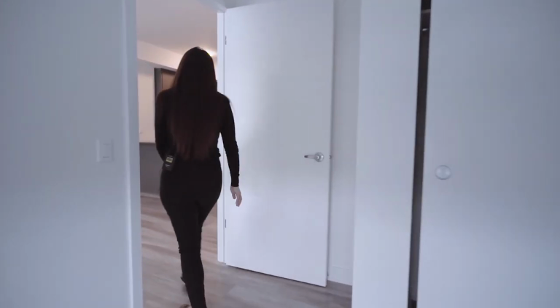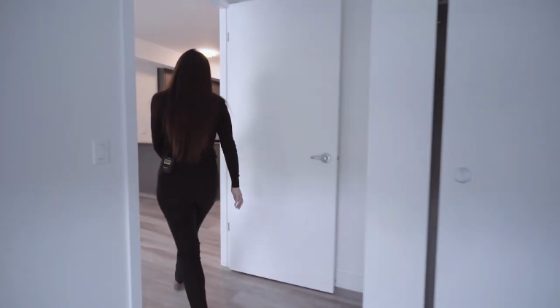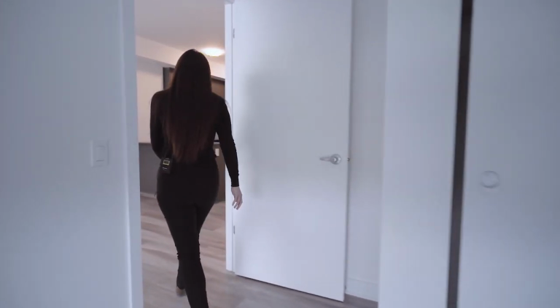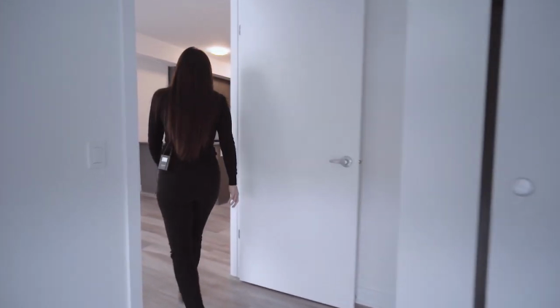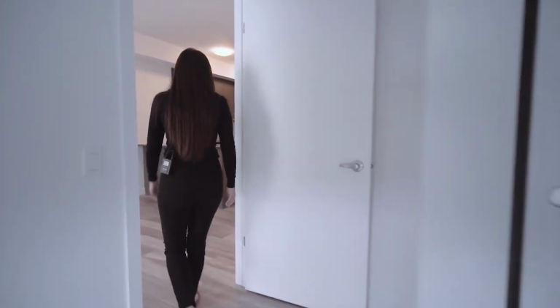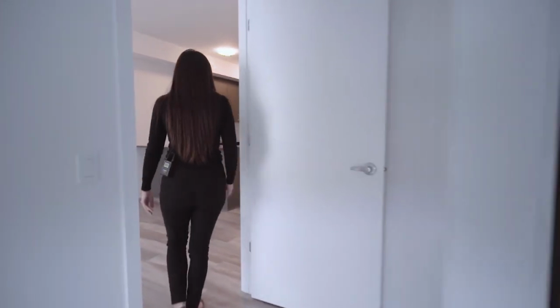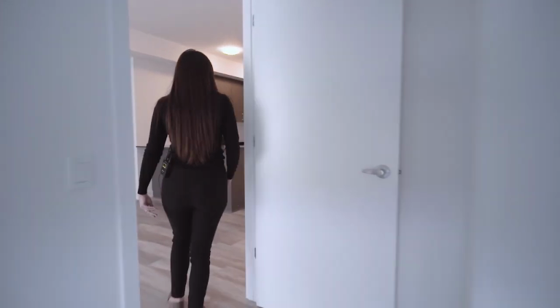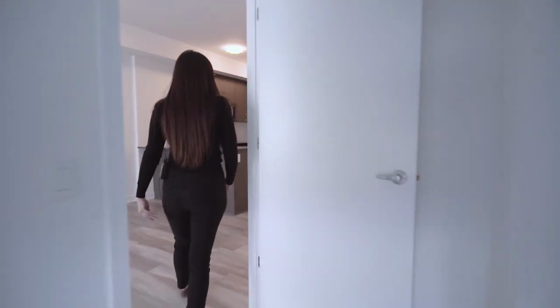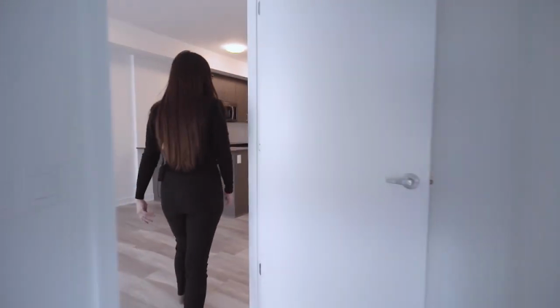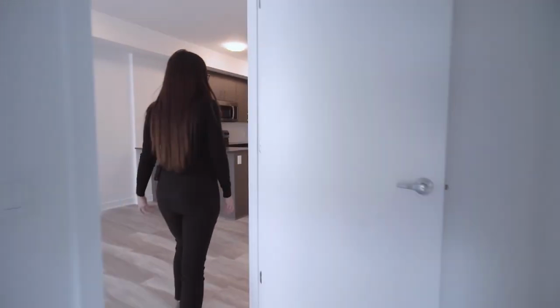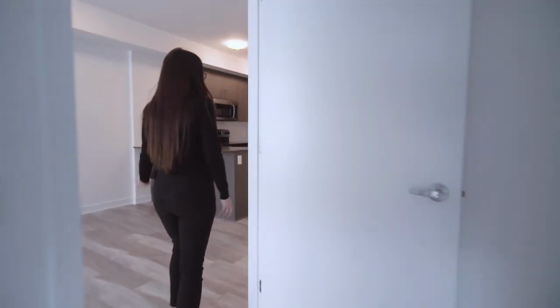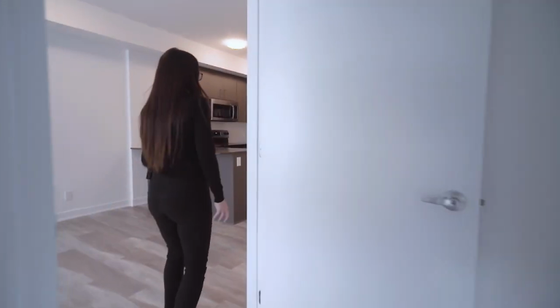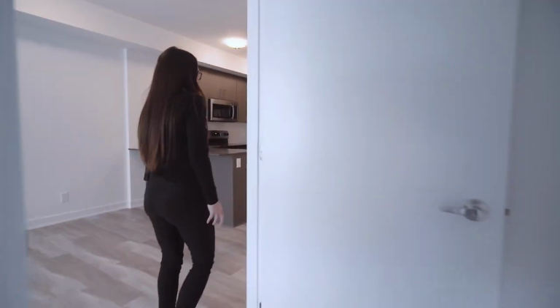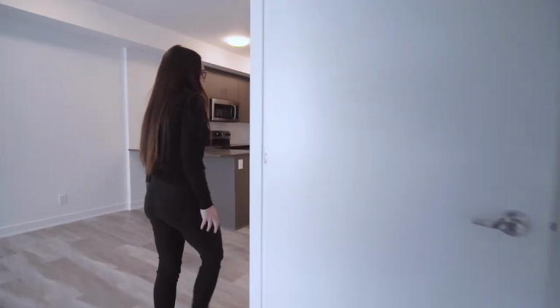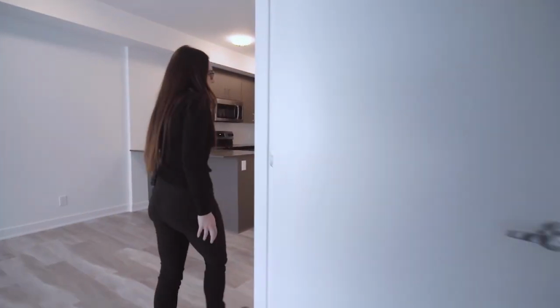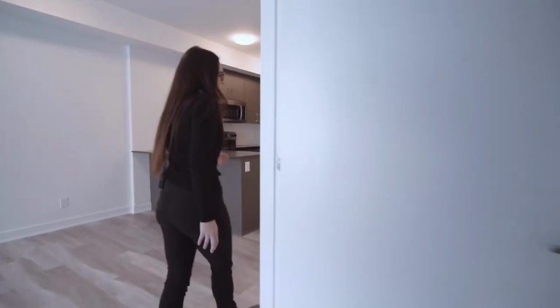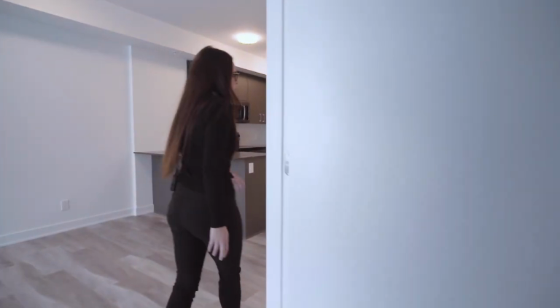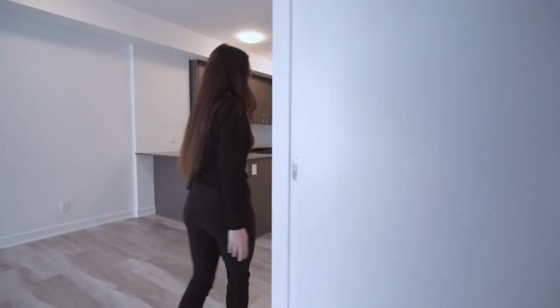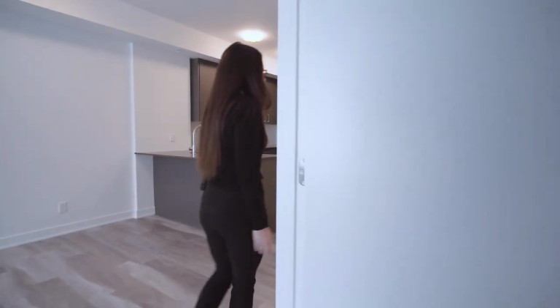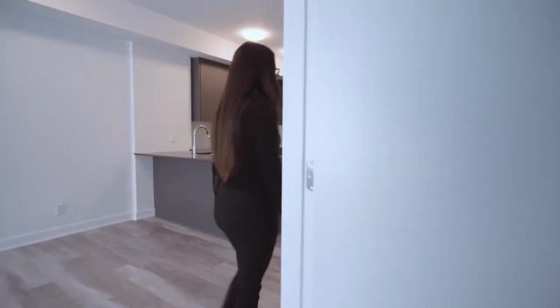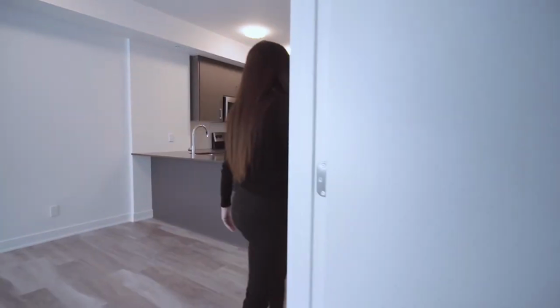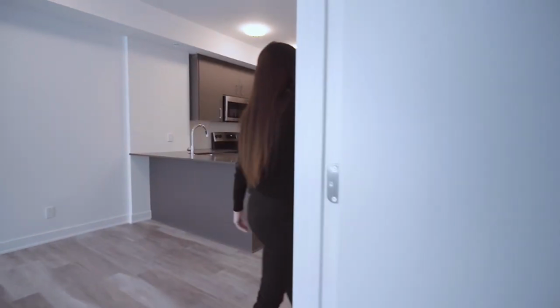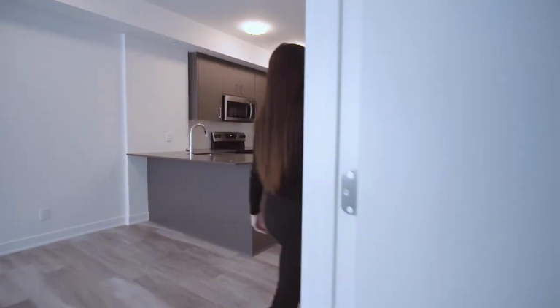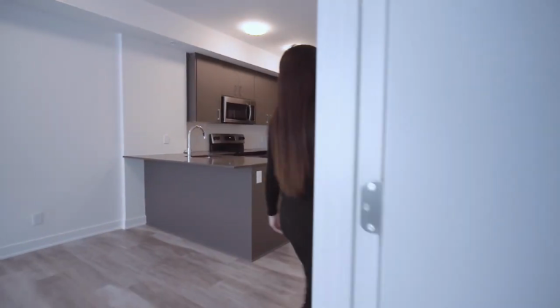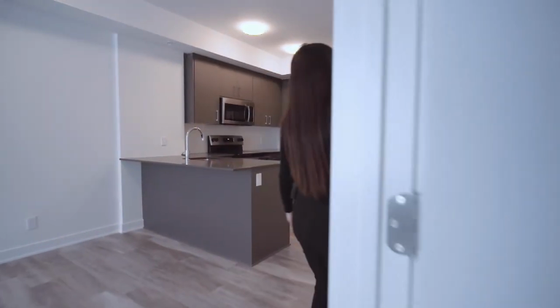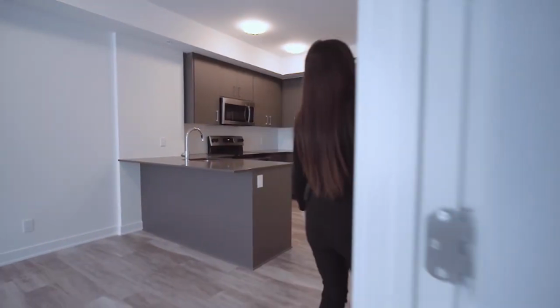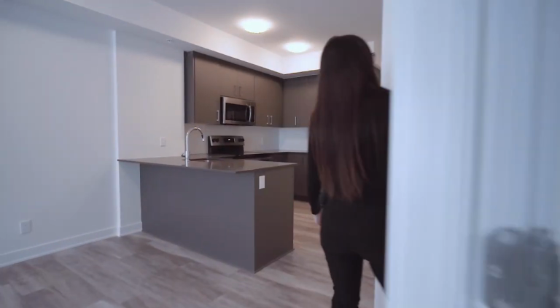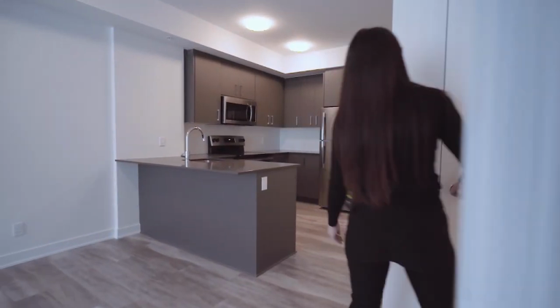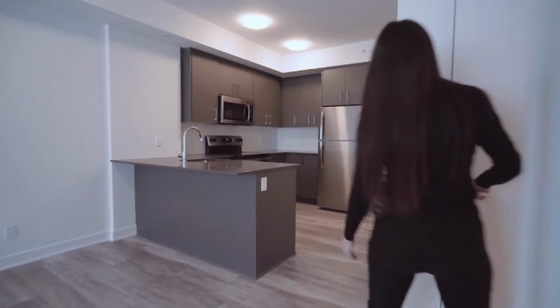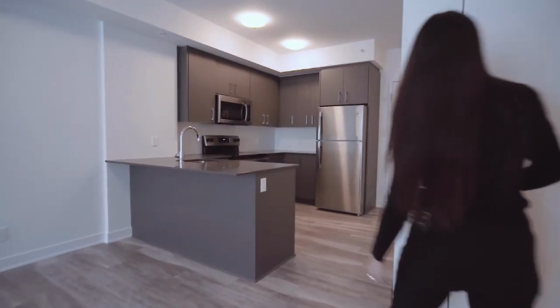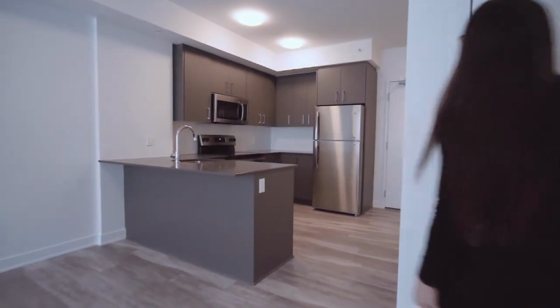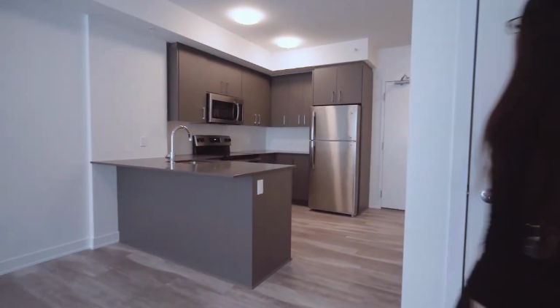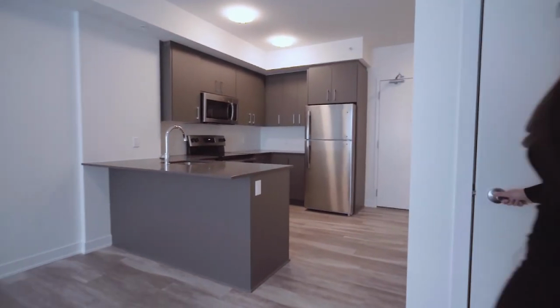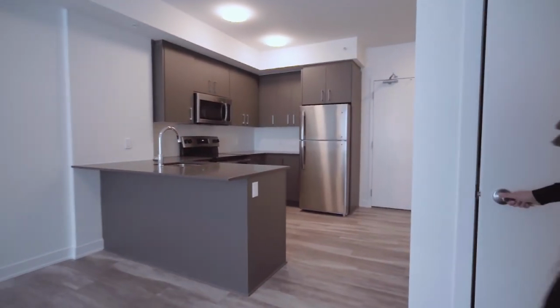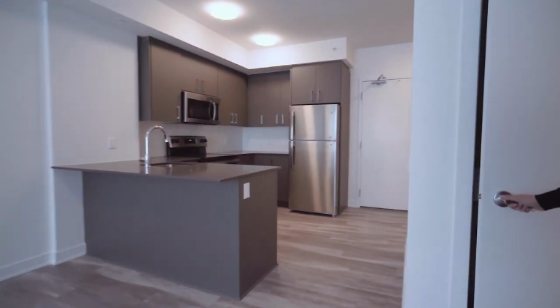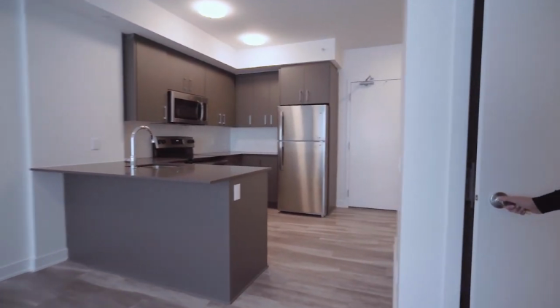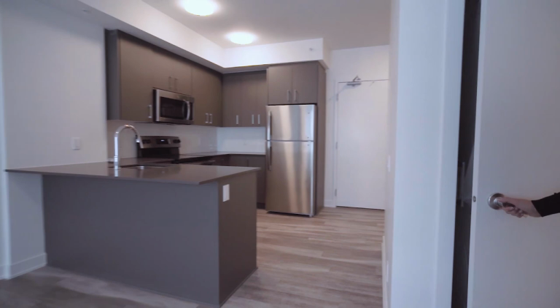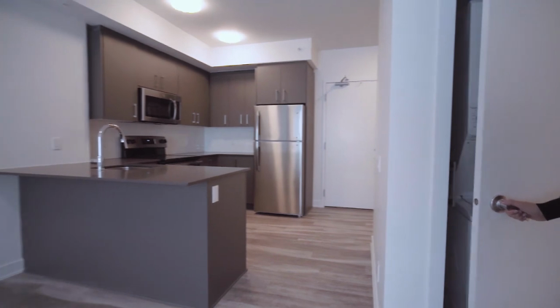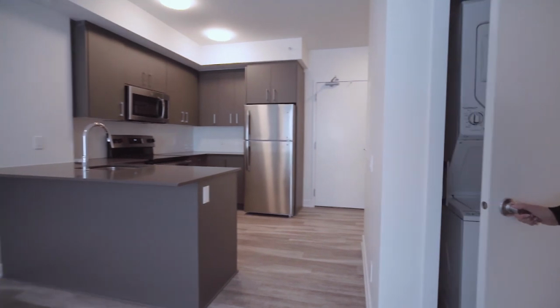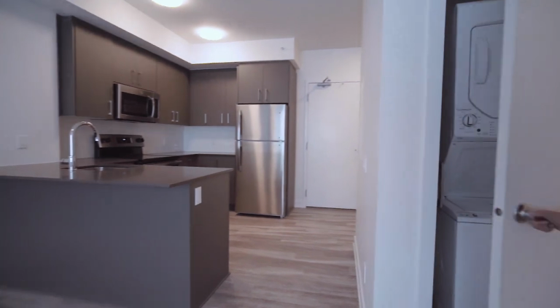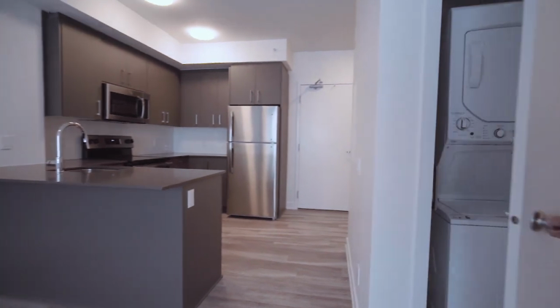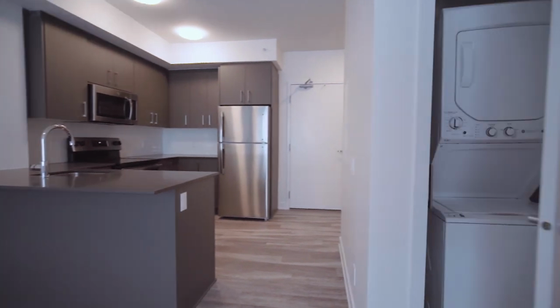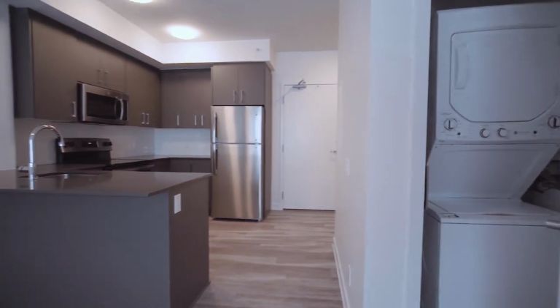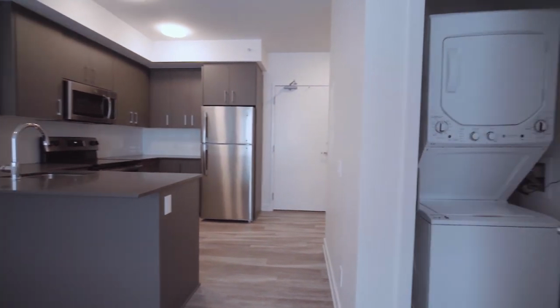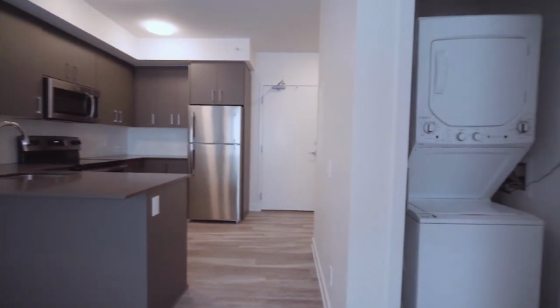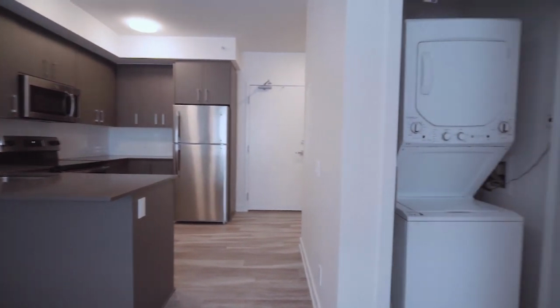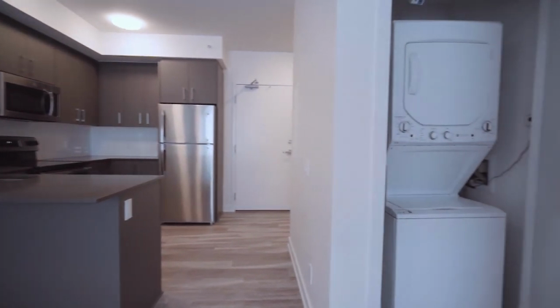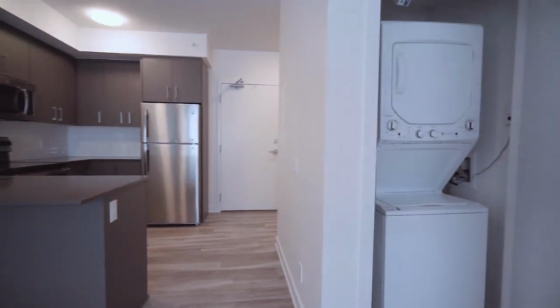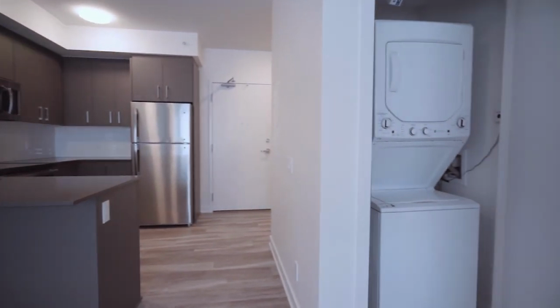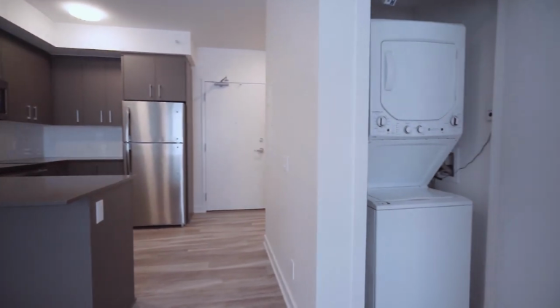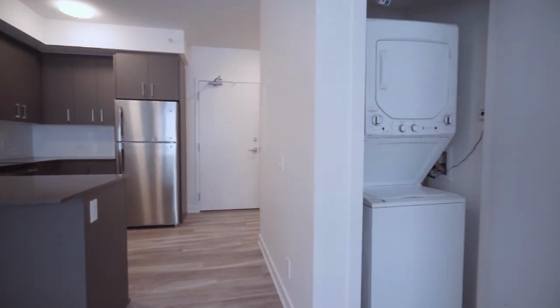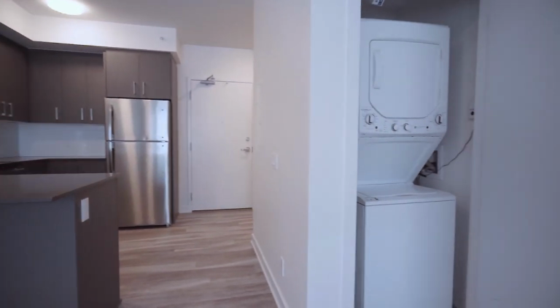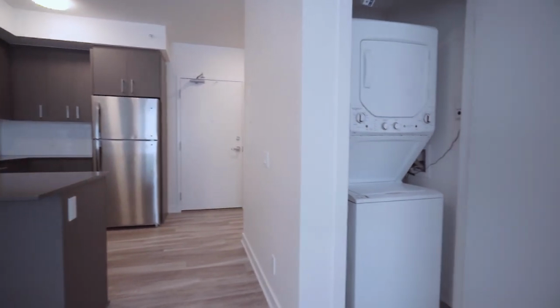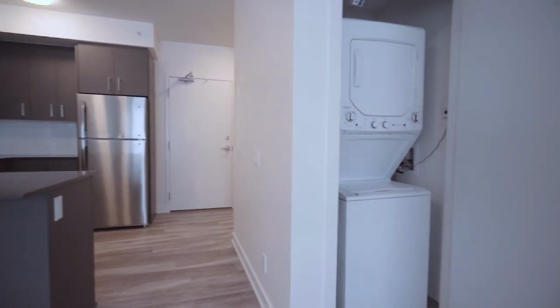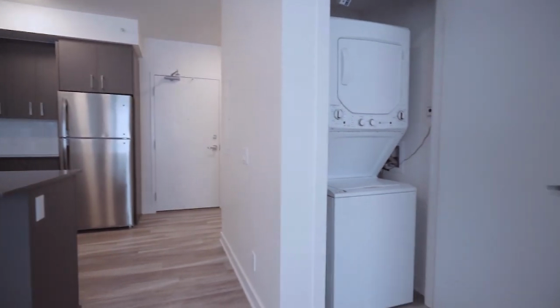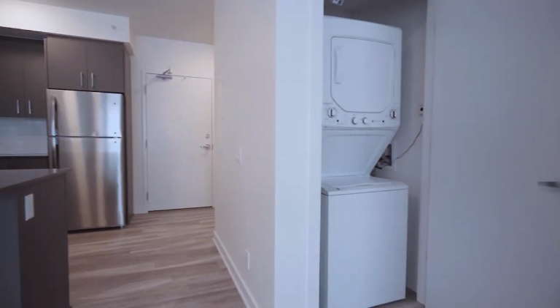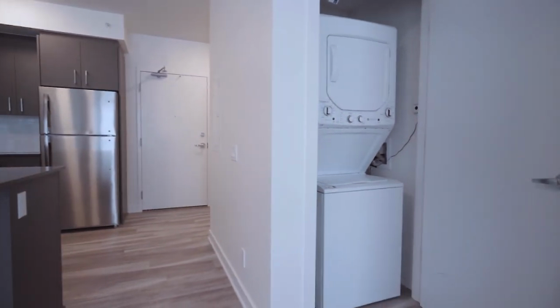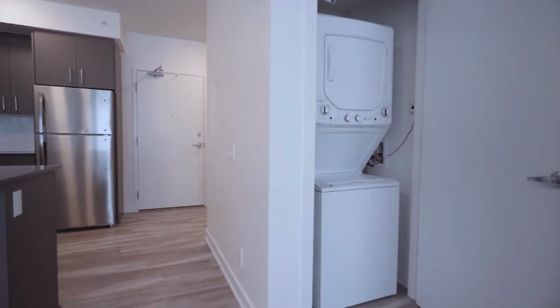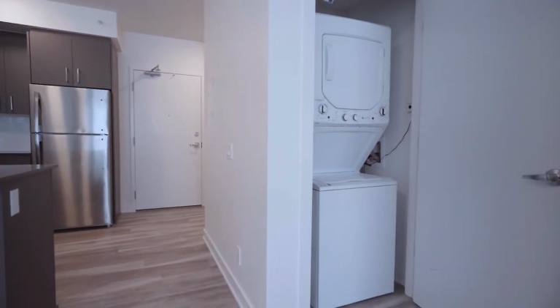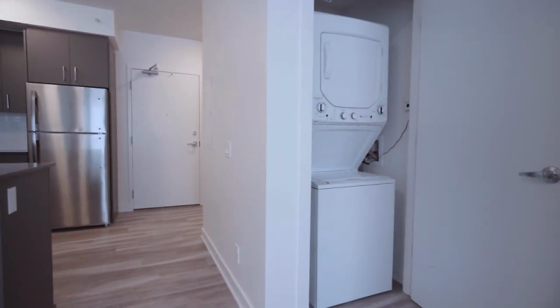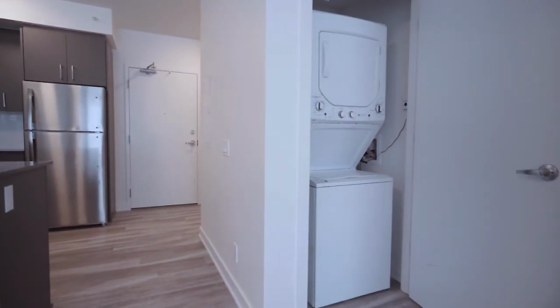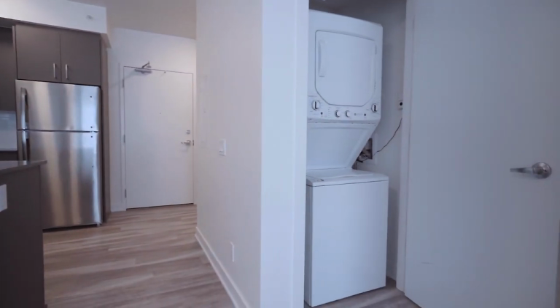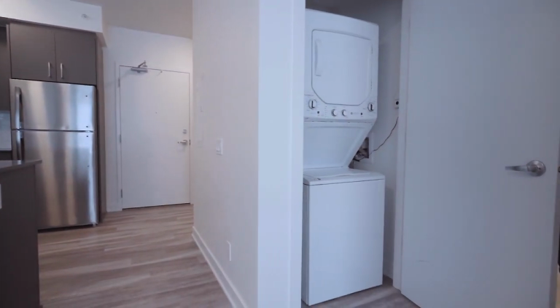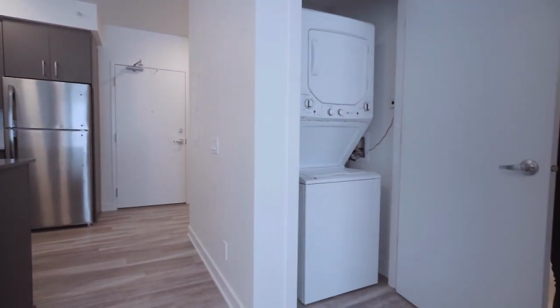When you come around the corner here, this is where your in-suite washer and dryer will be — a feature that every single unit does include.